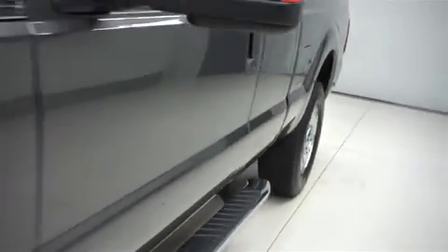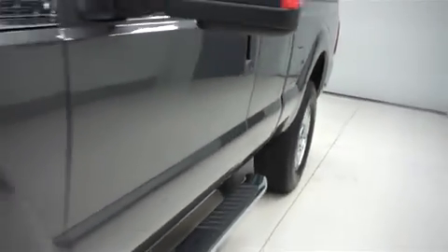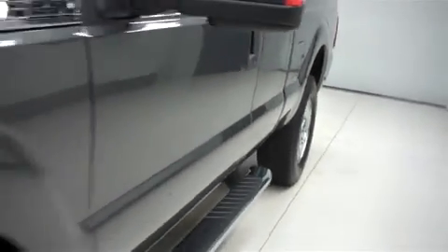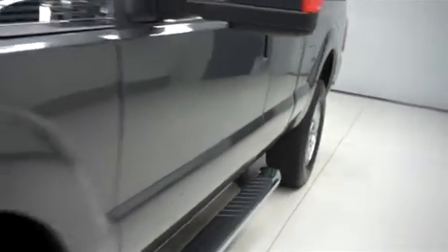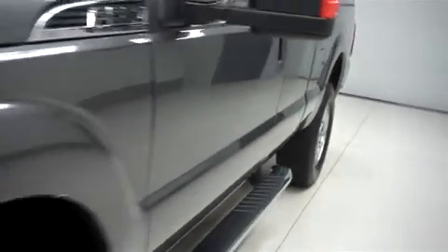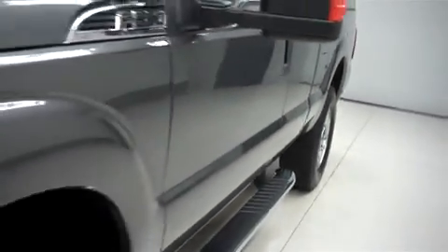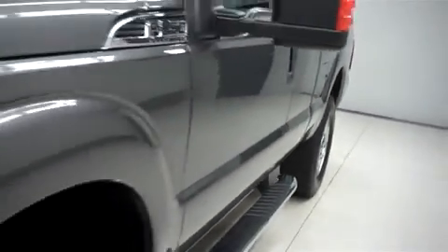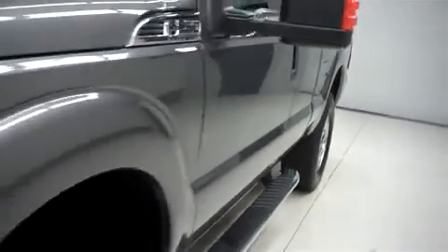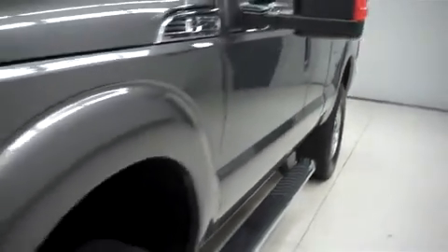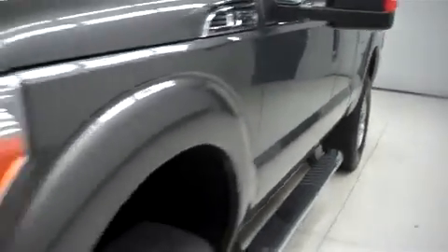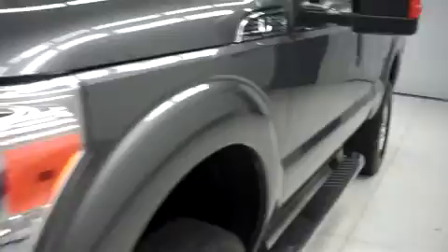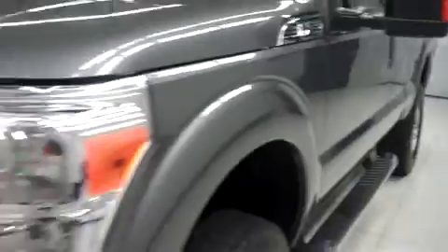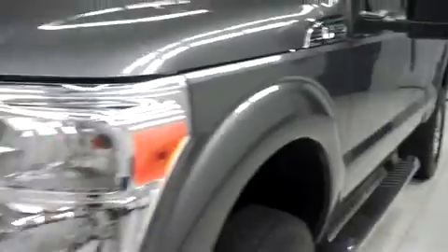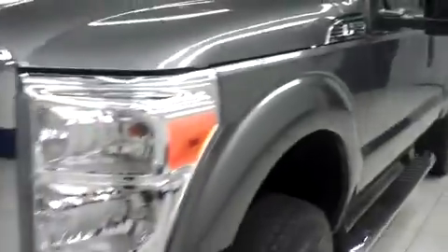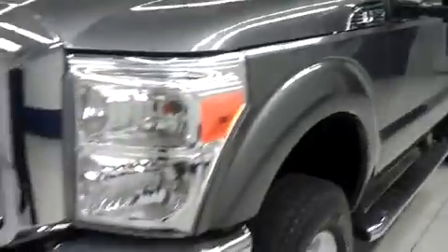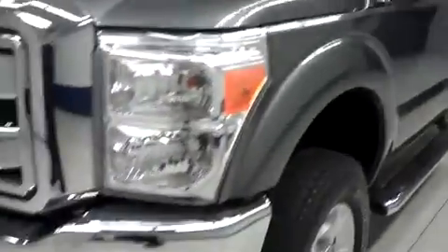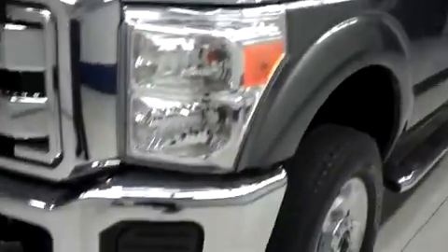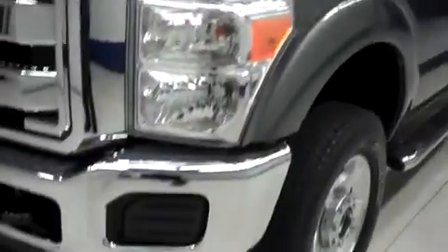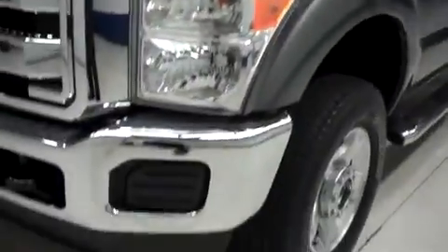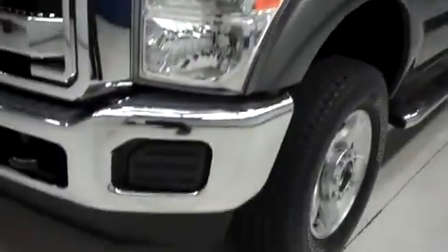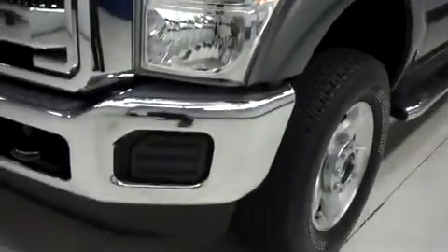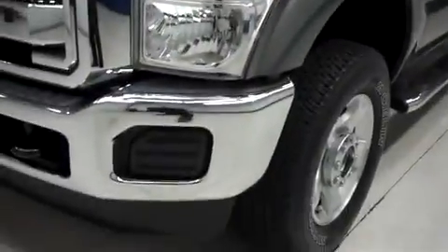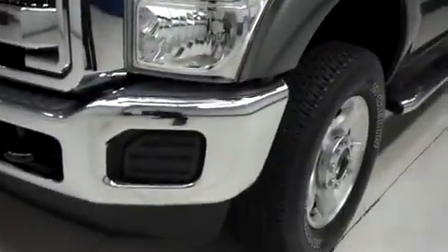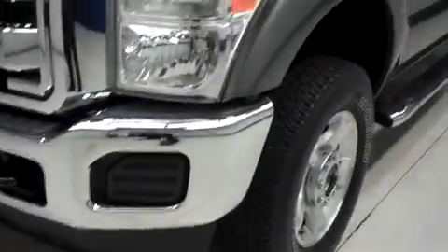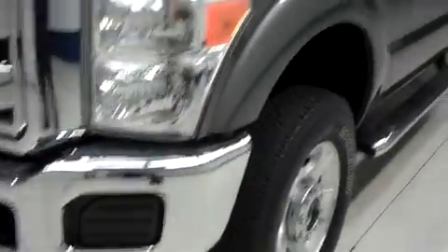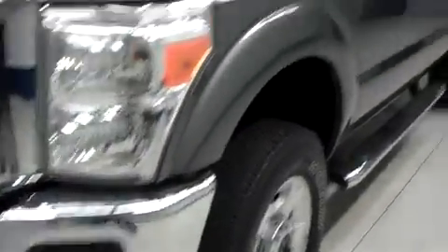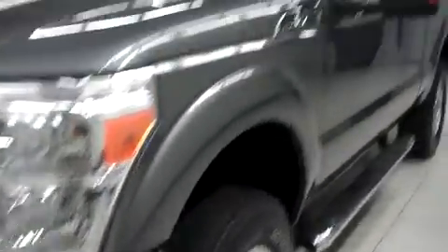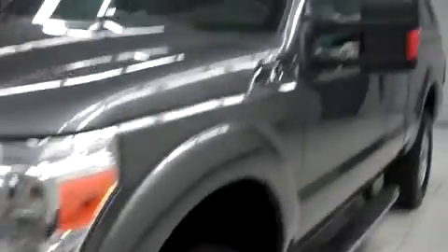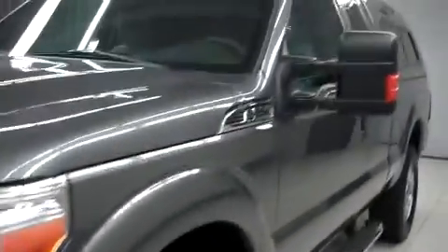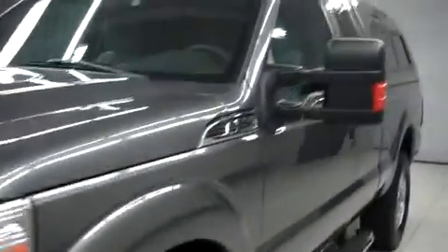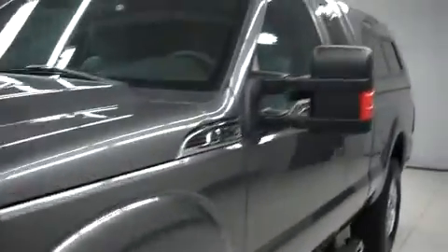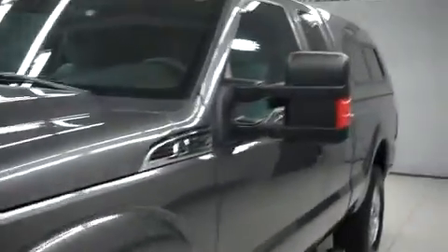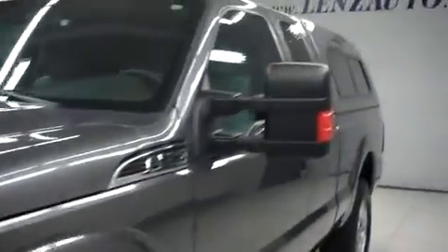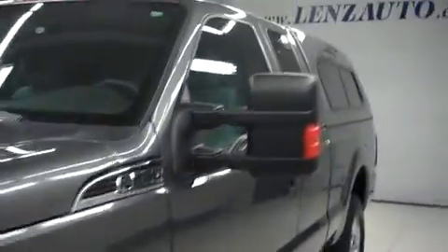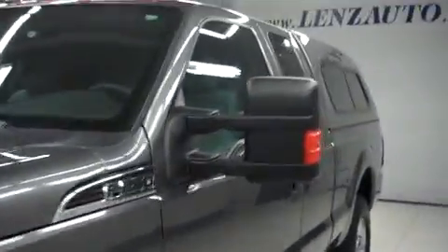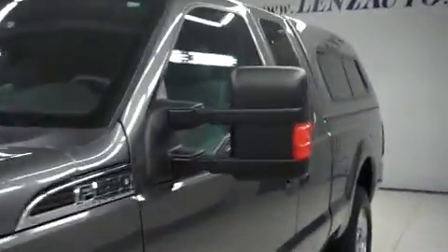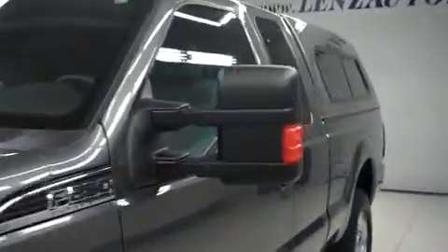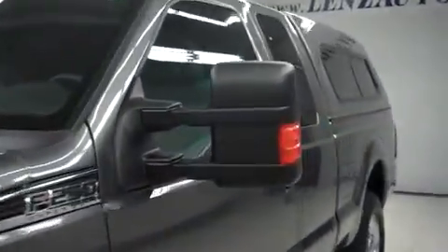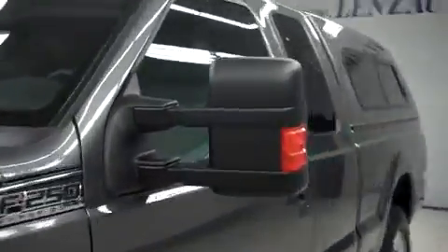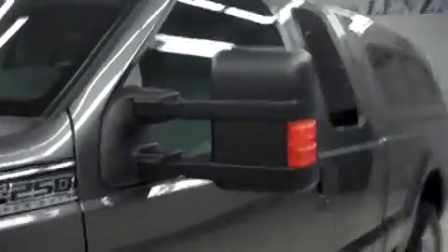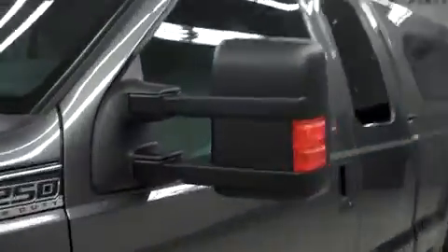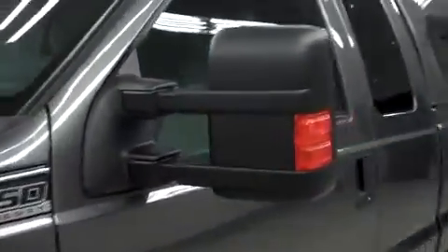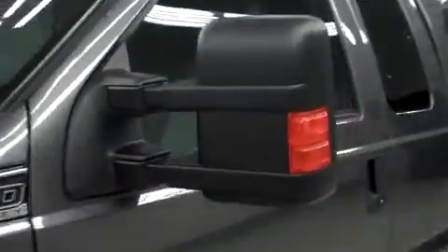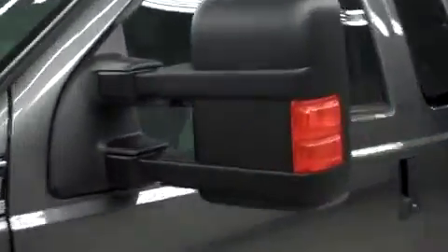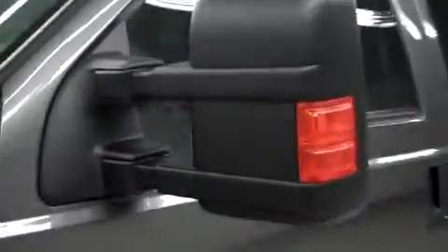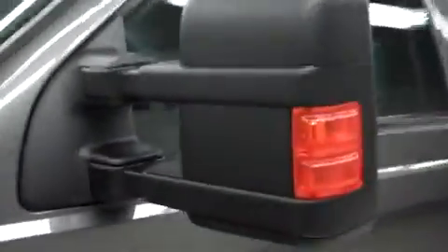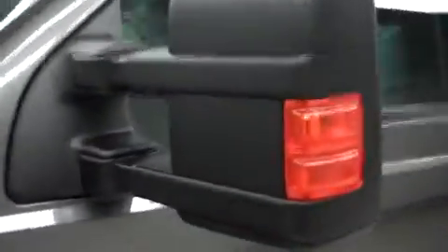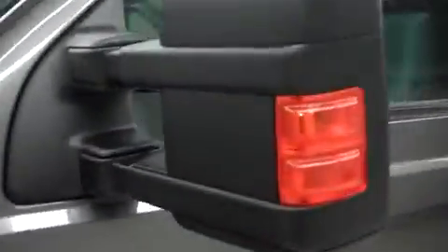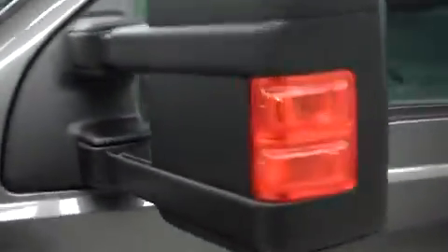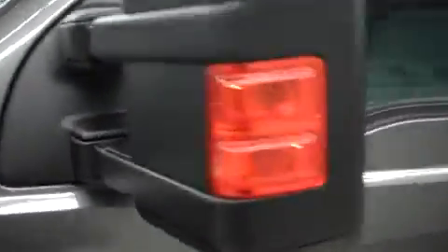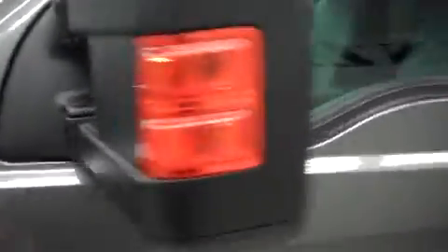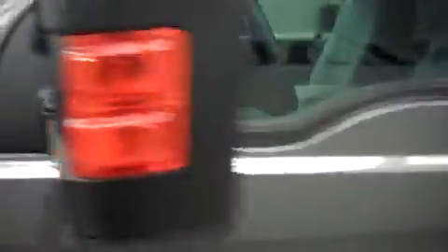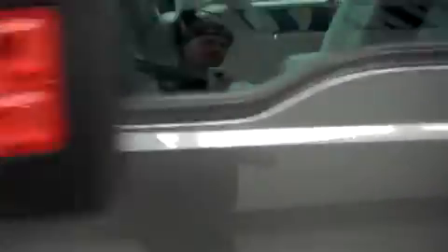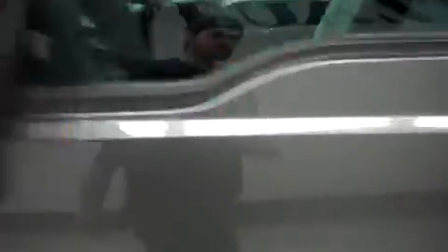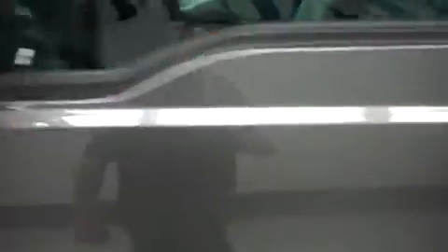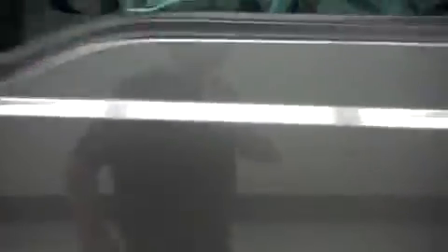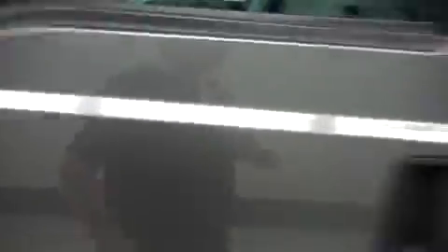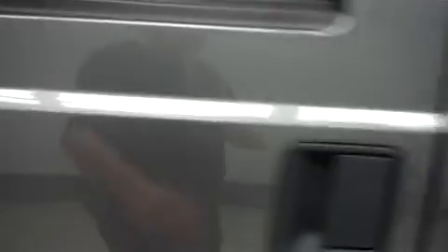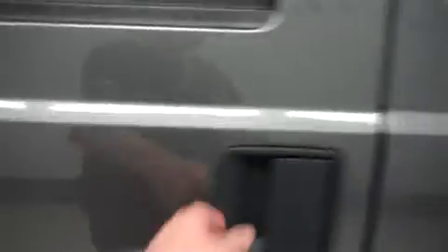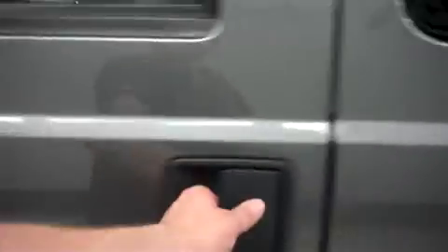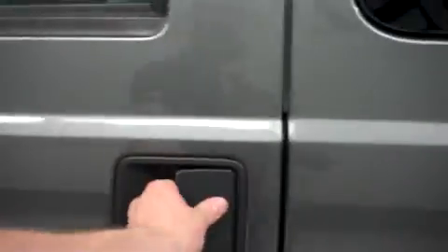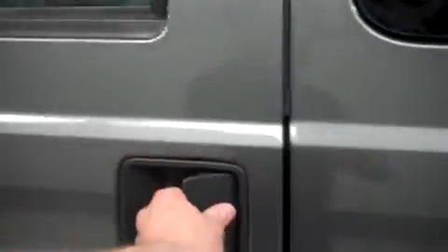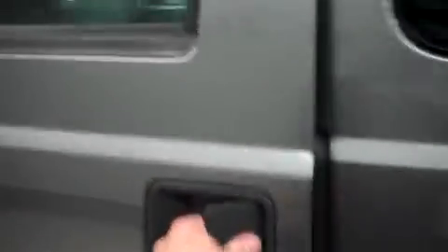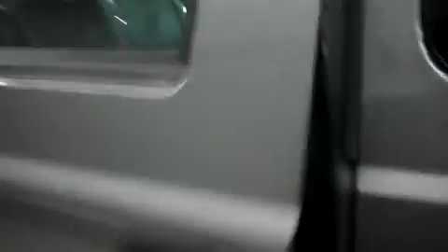Looking down the driver's side, there are no dings or dents. These heated tow mirrors have built-in directional signals. And let's take a look at the interior.